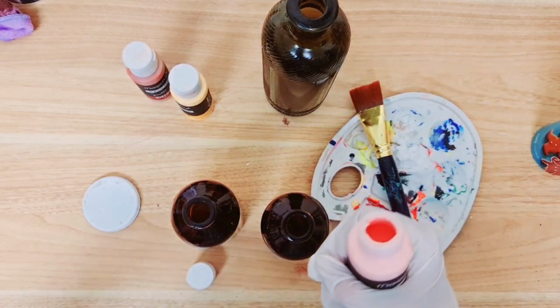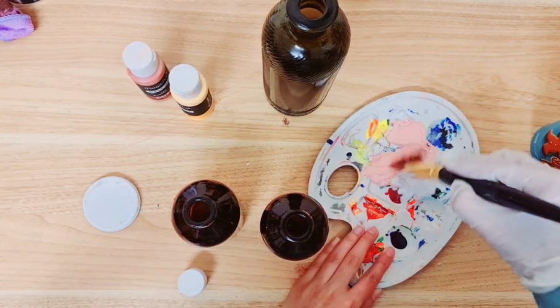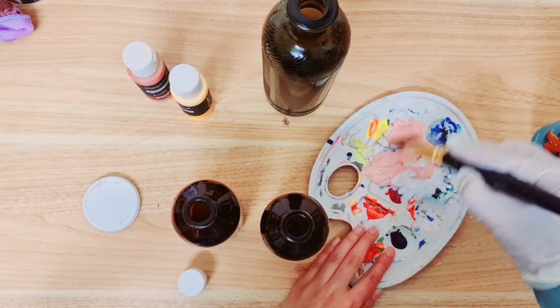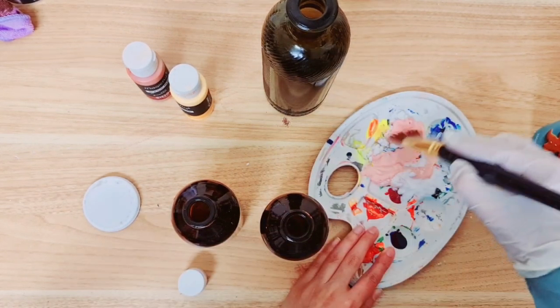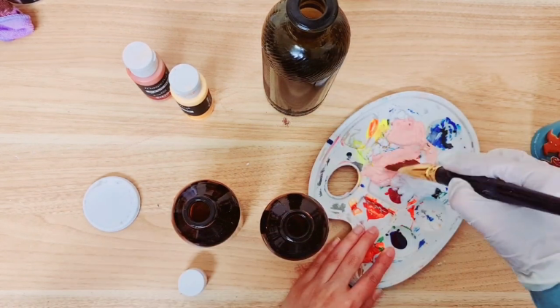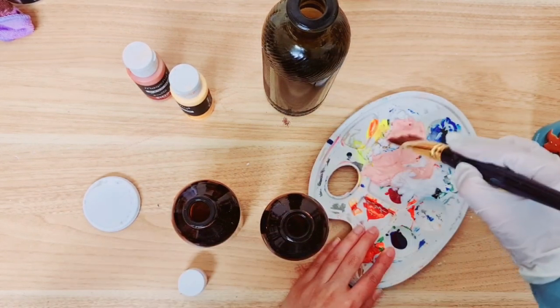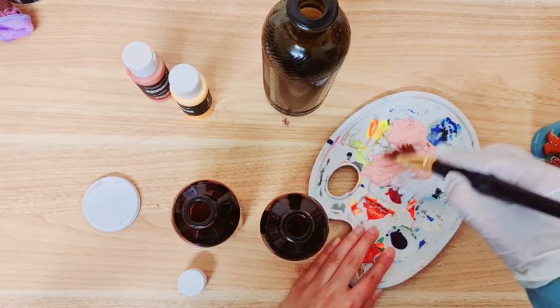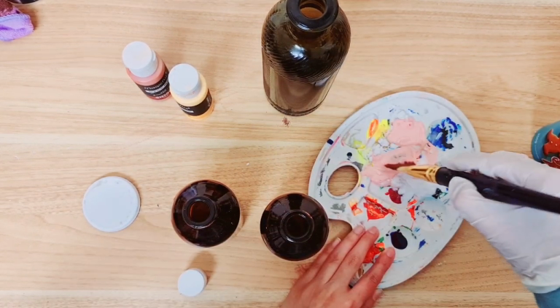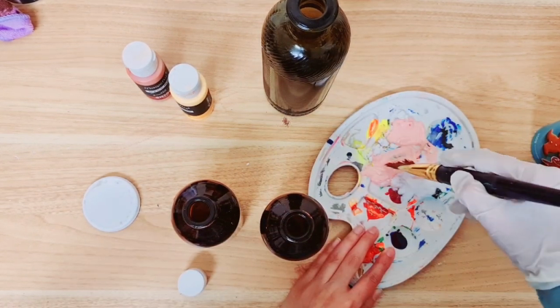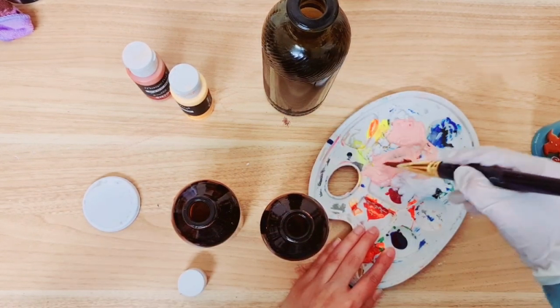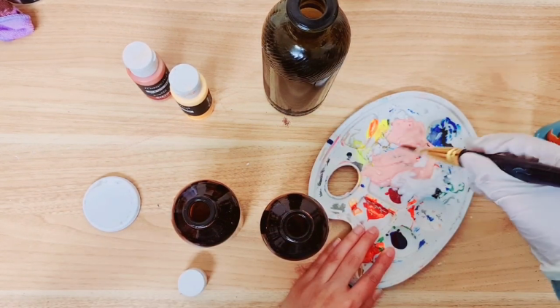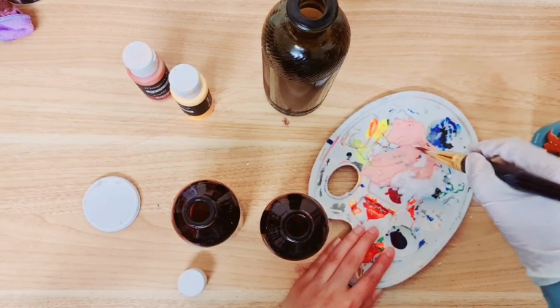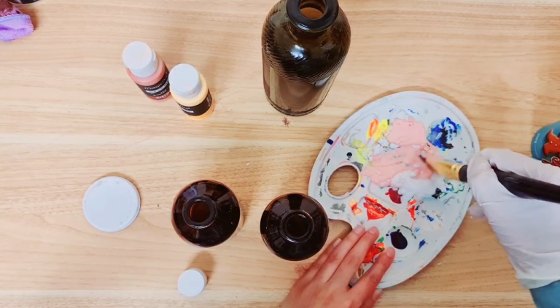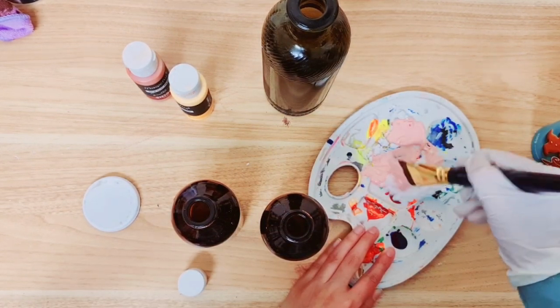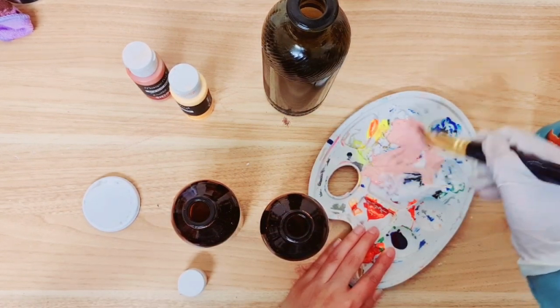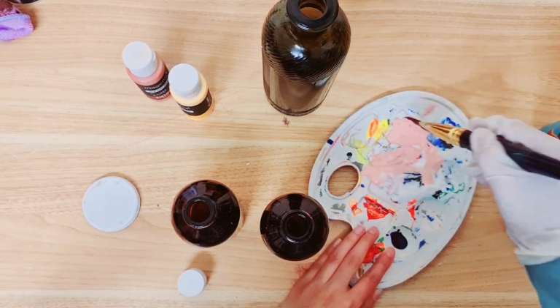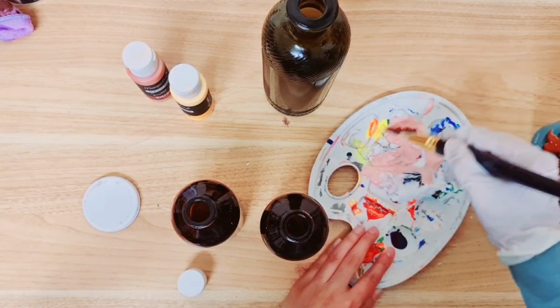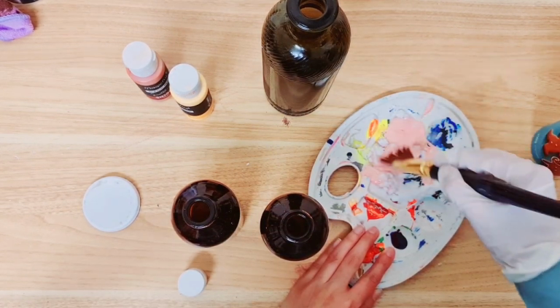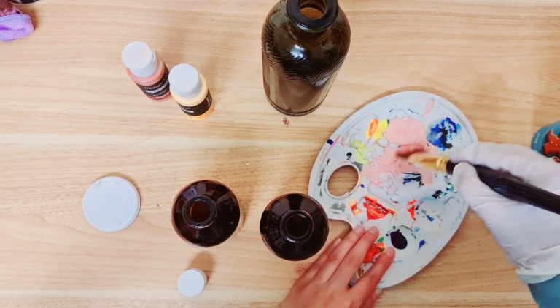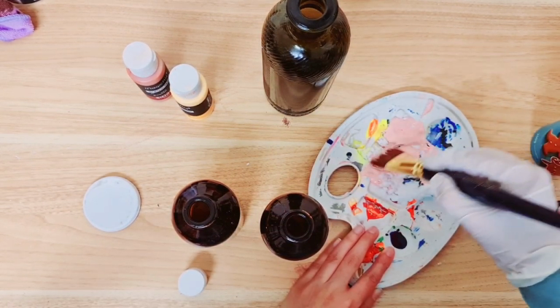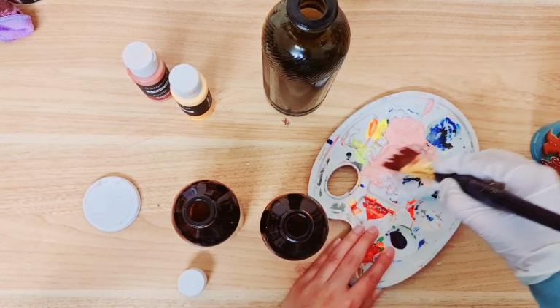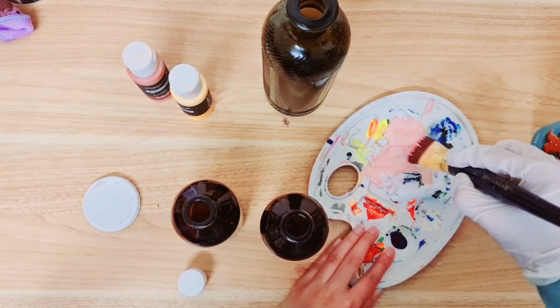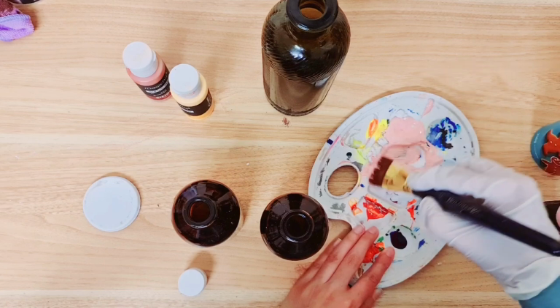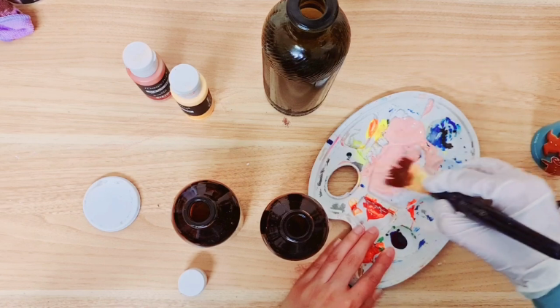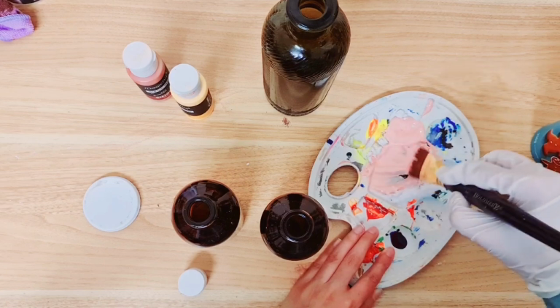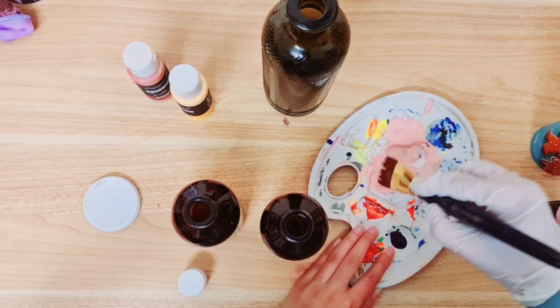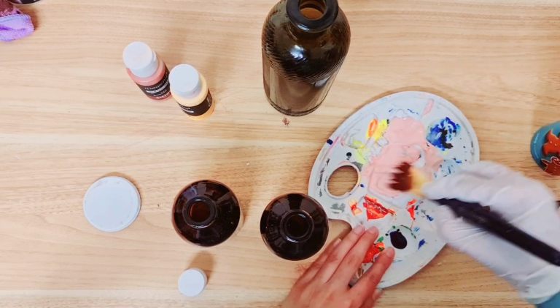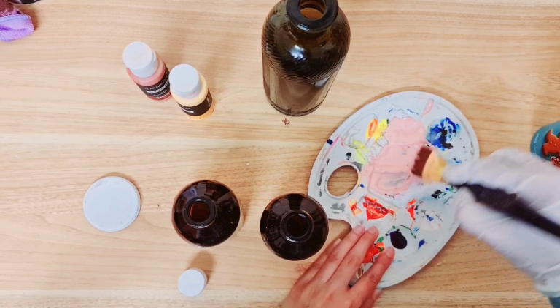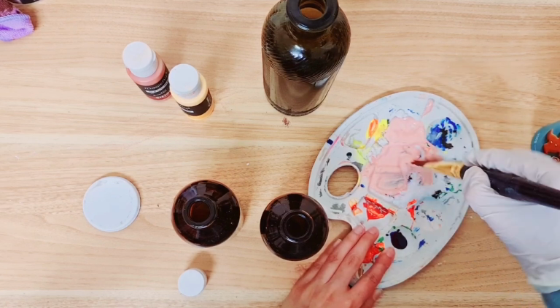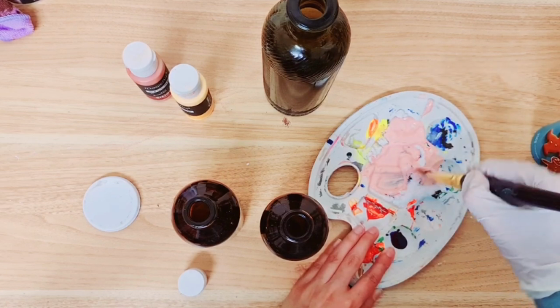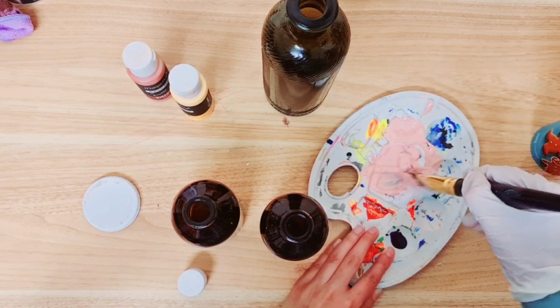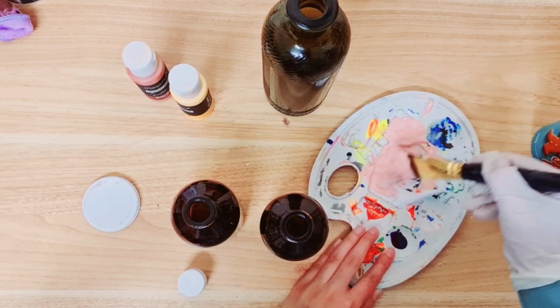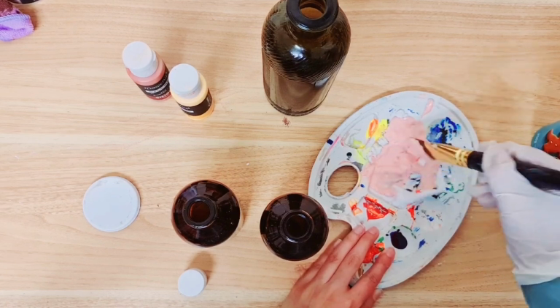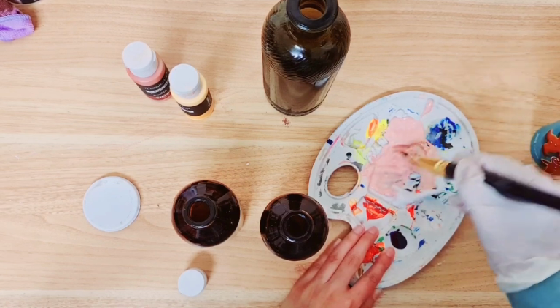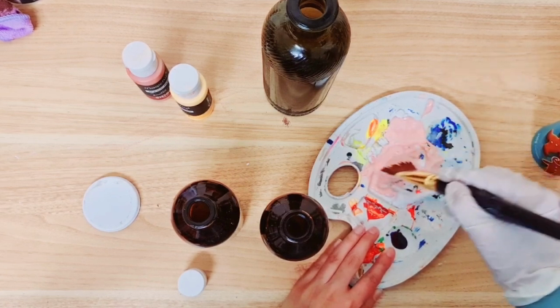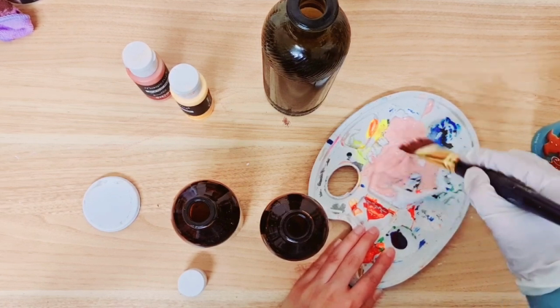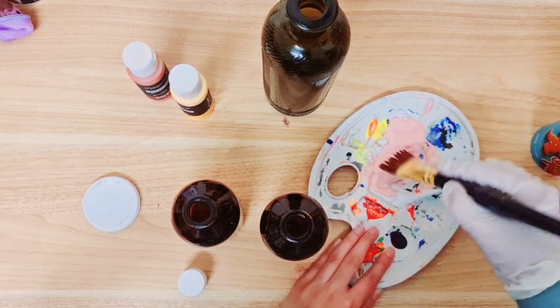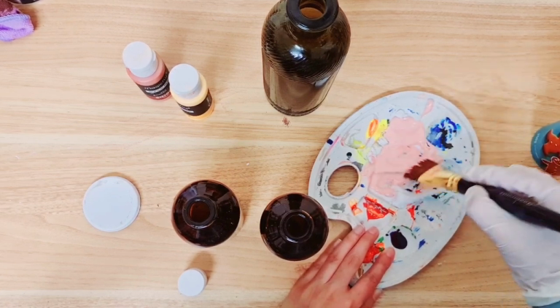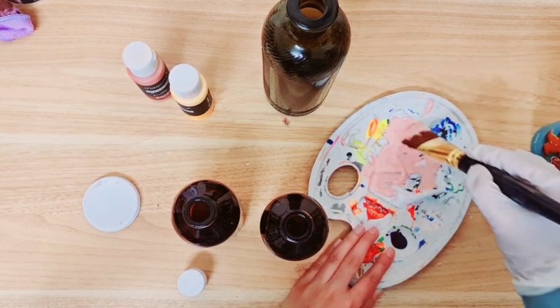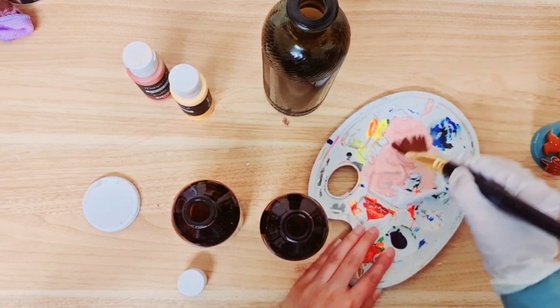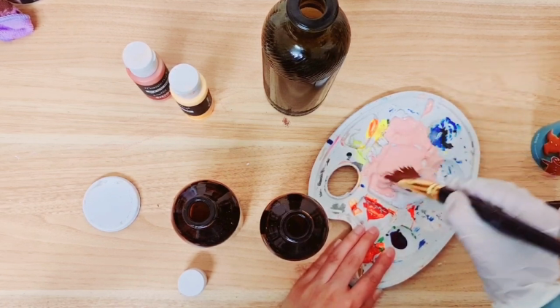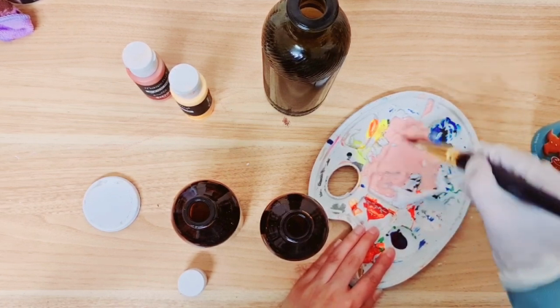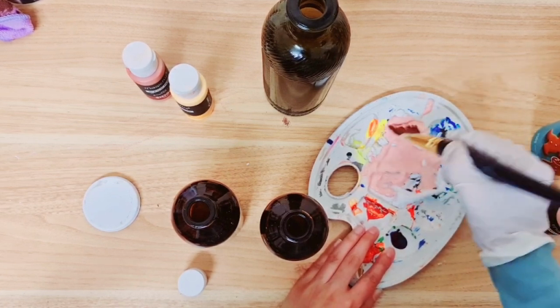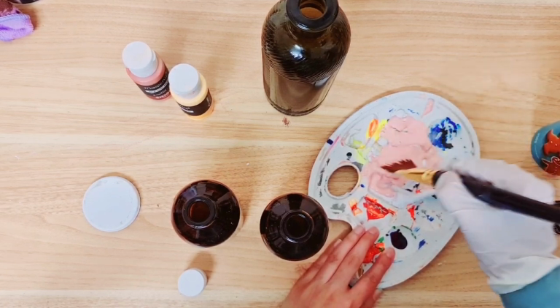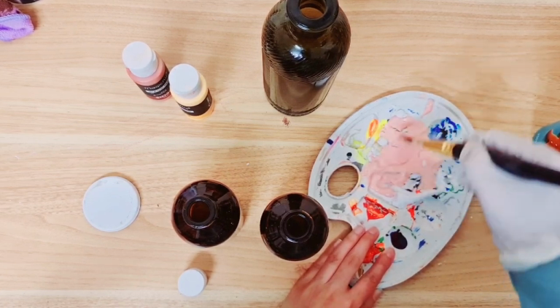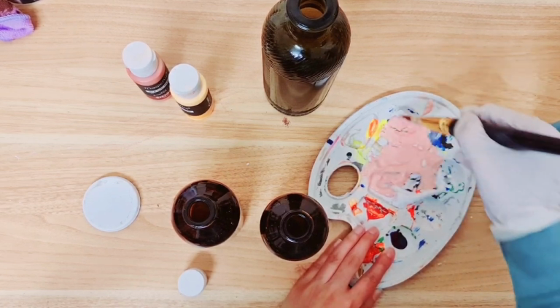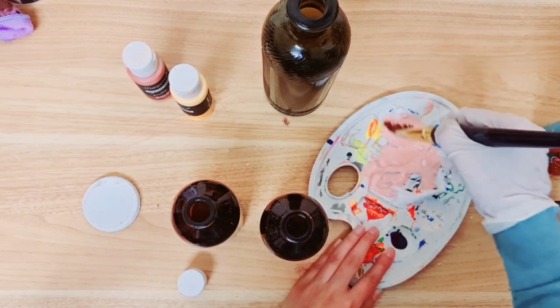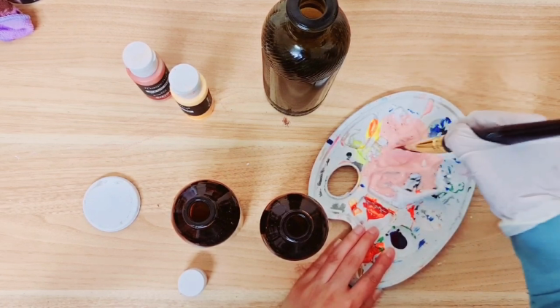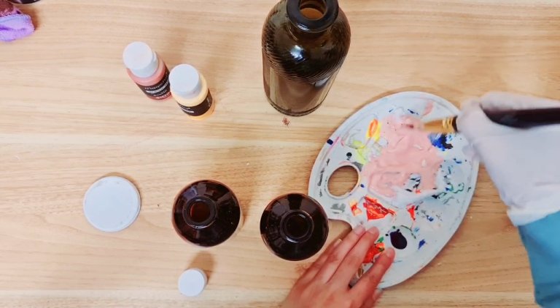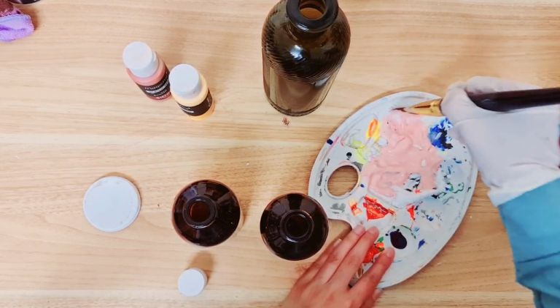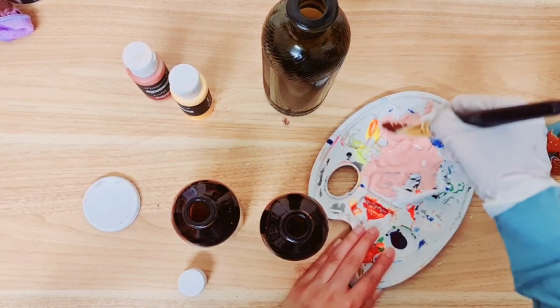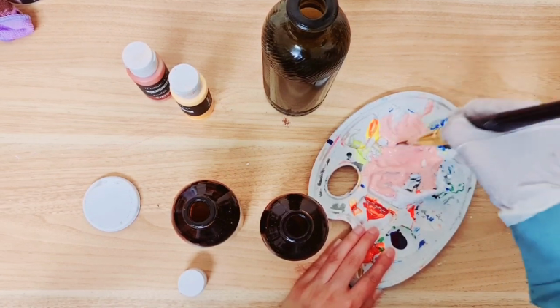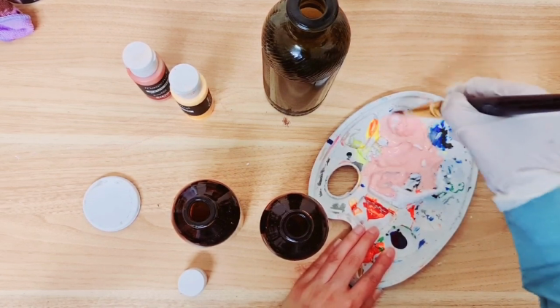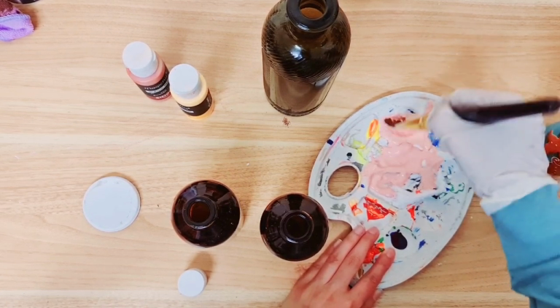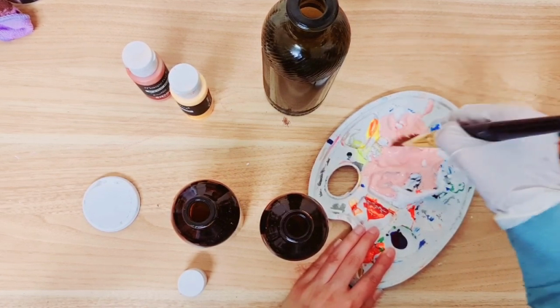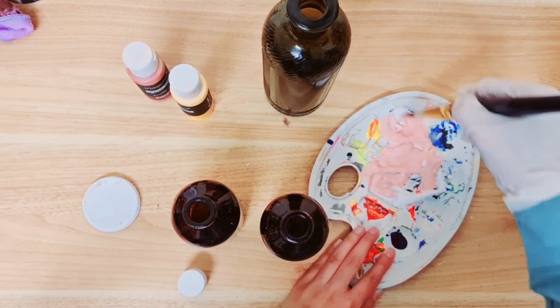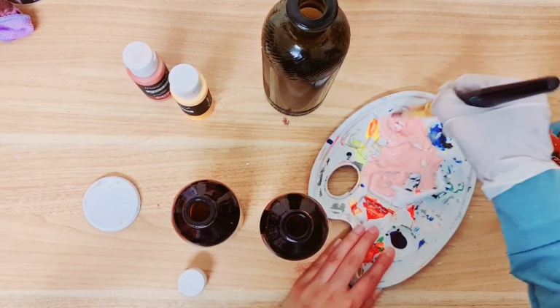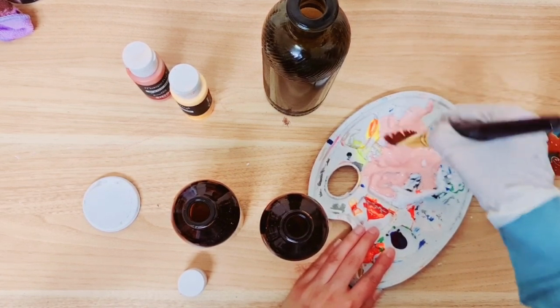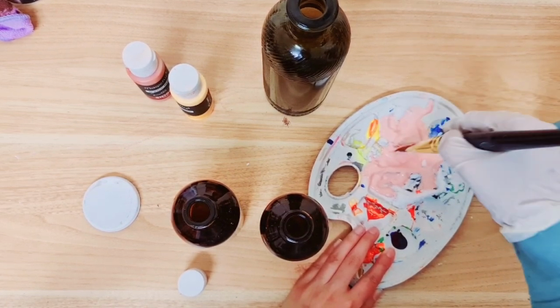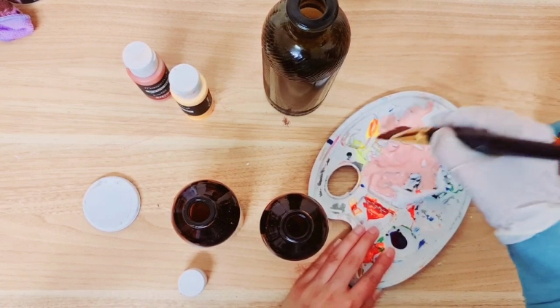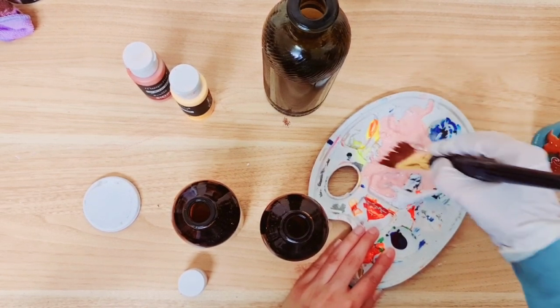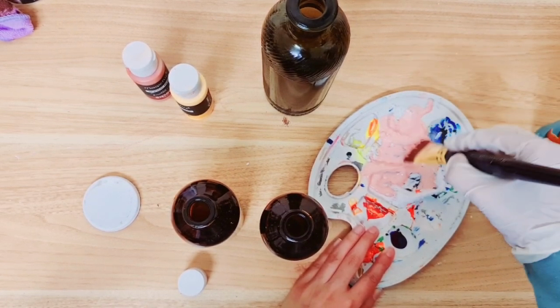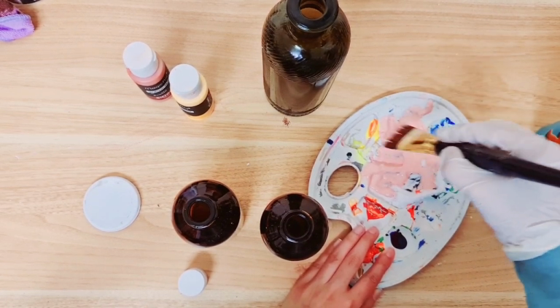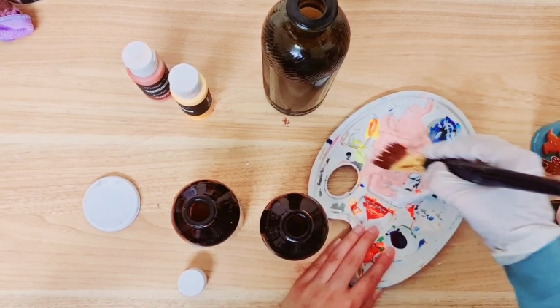It's going to thicken the paint so you're going to need more paint than usual because it doesn't go around as much as it usually would.